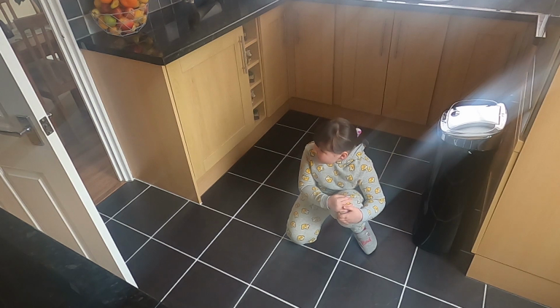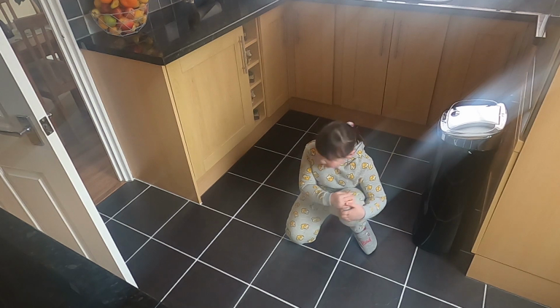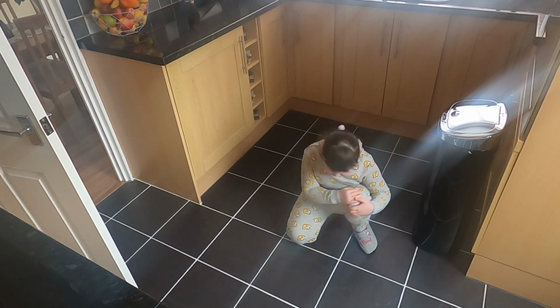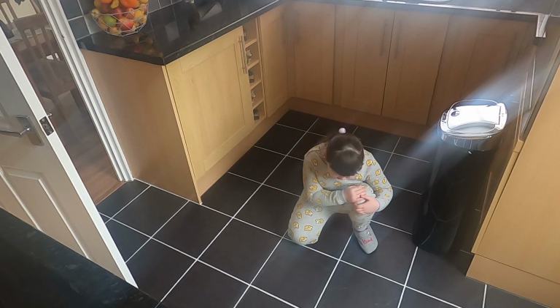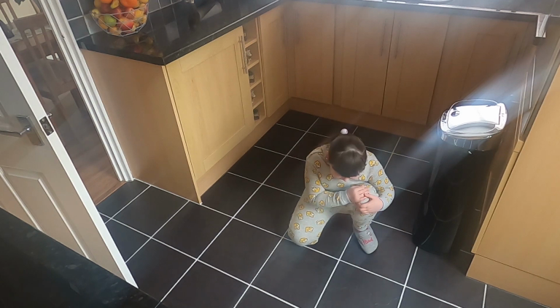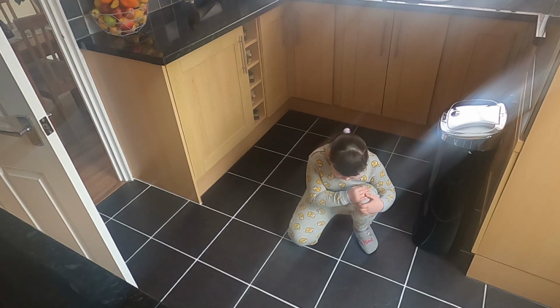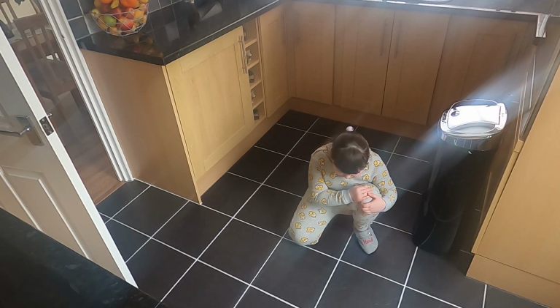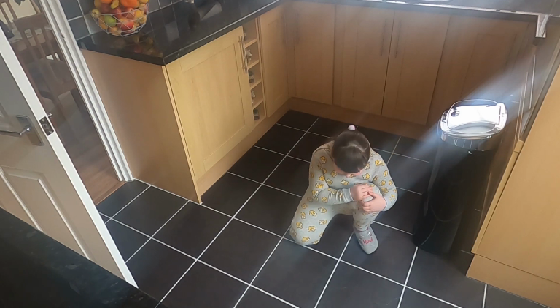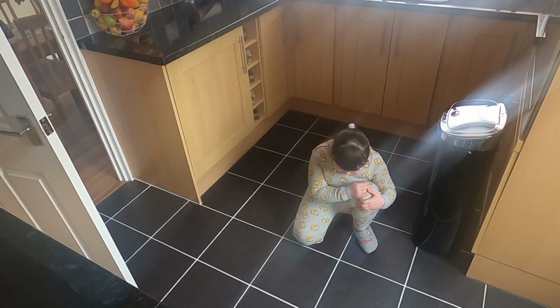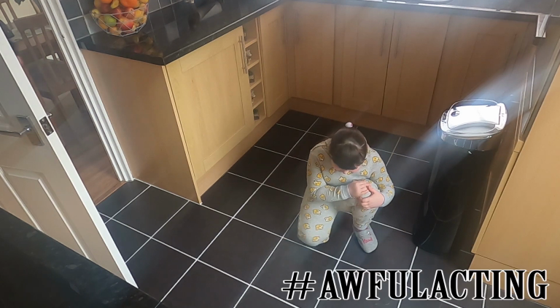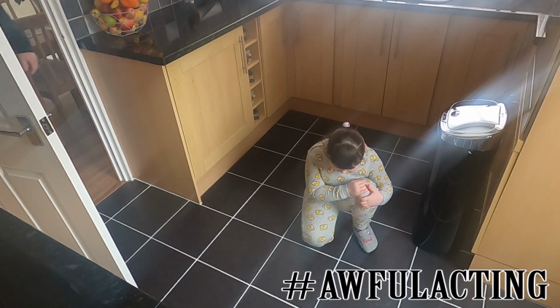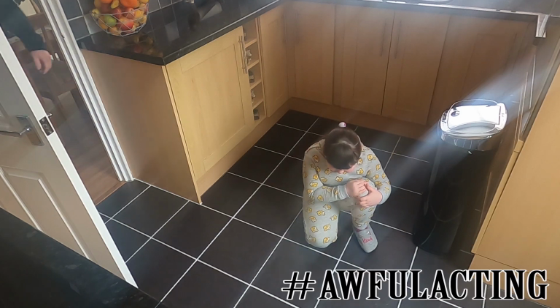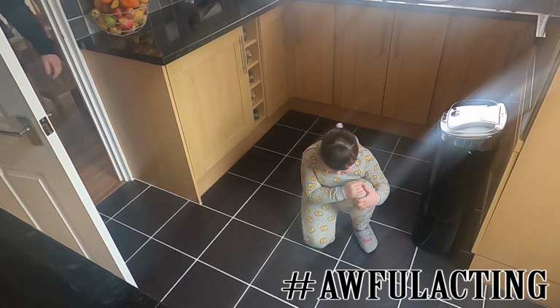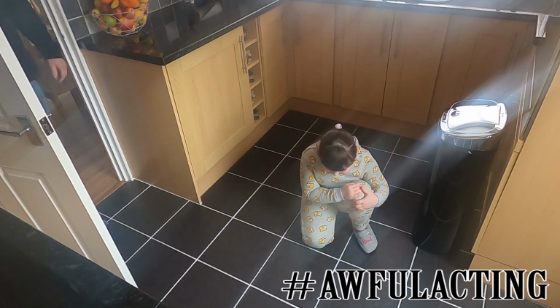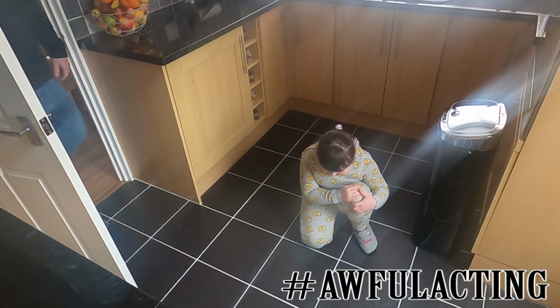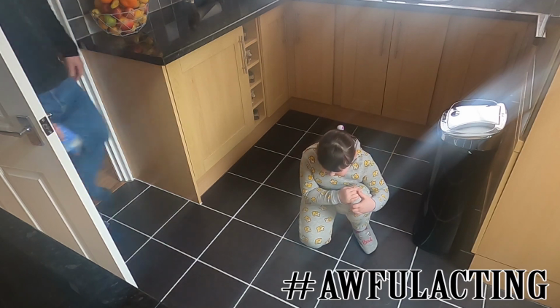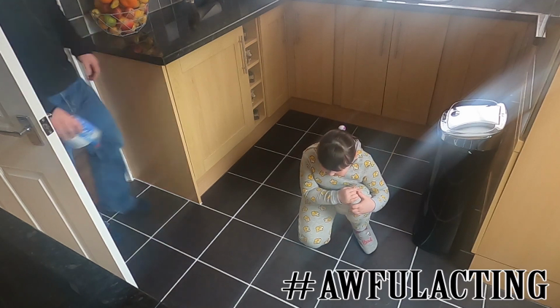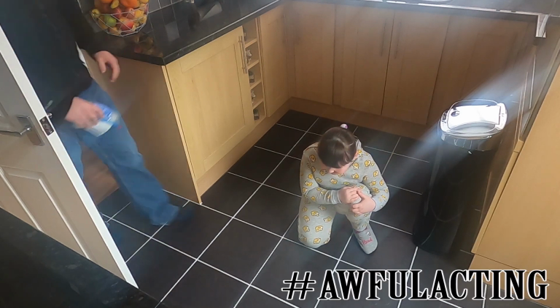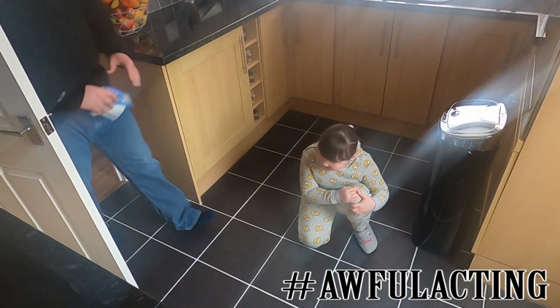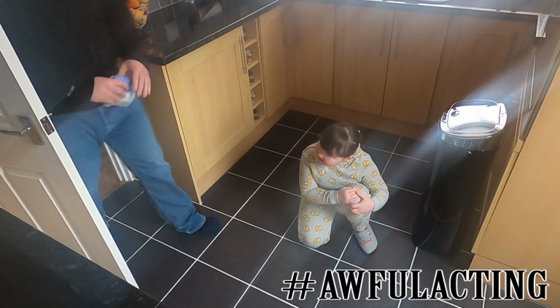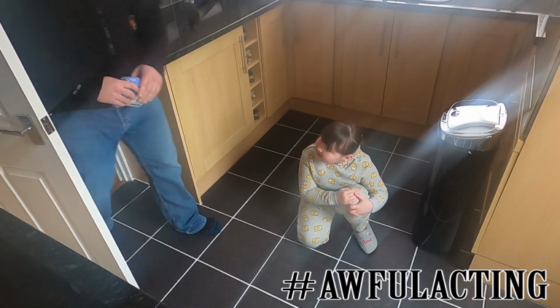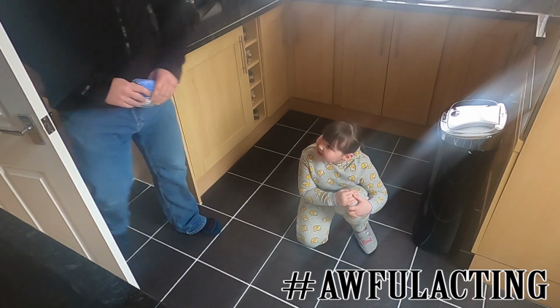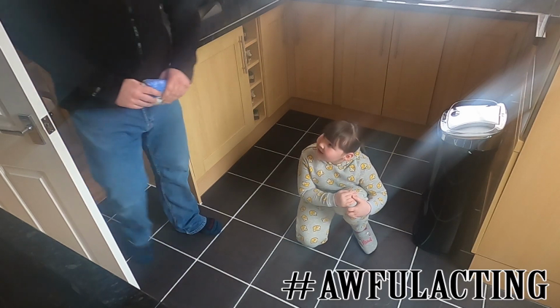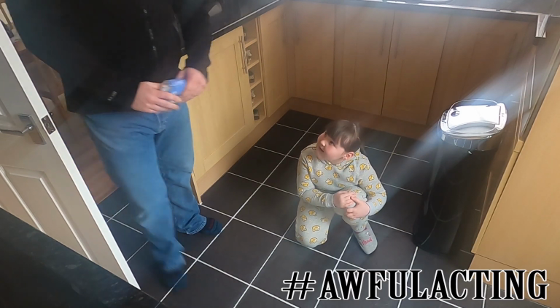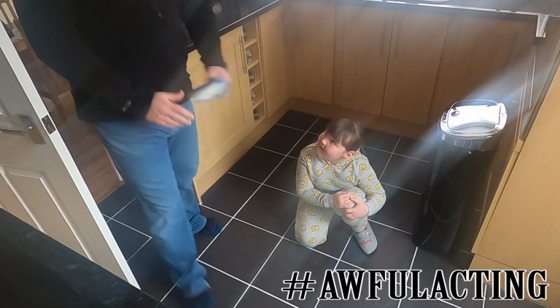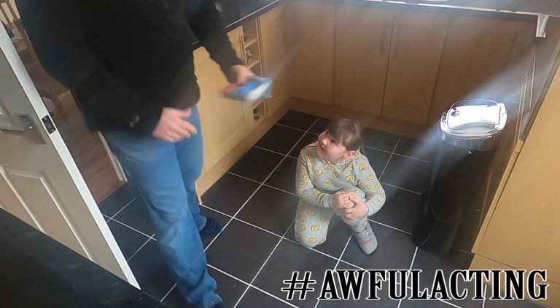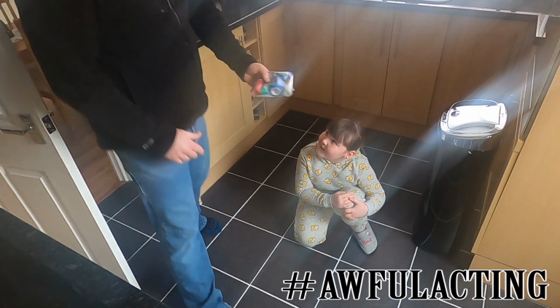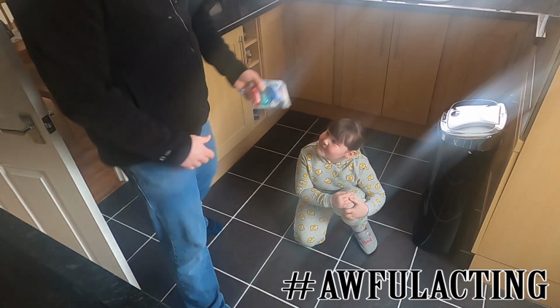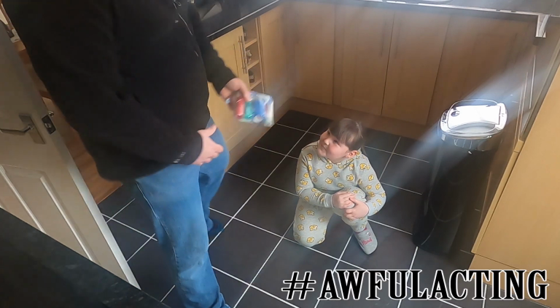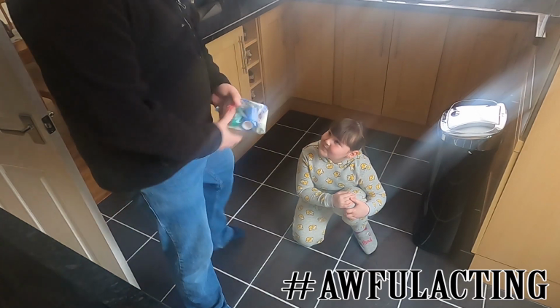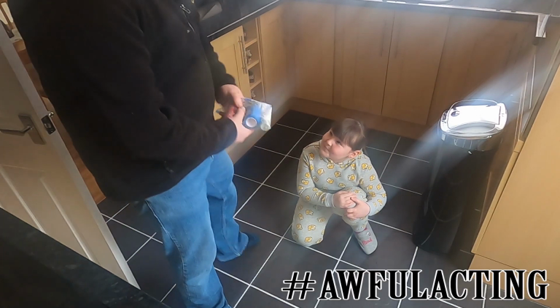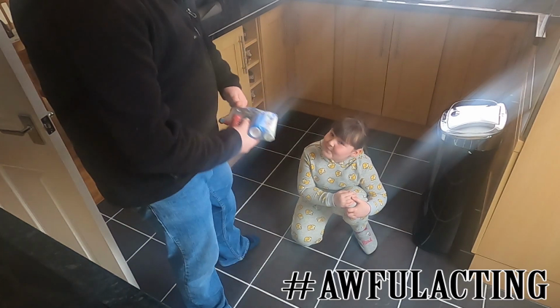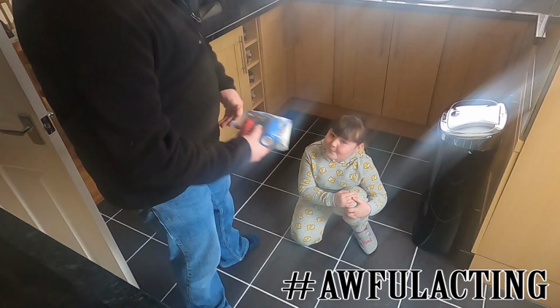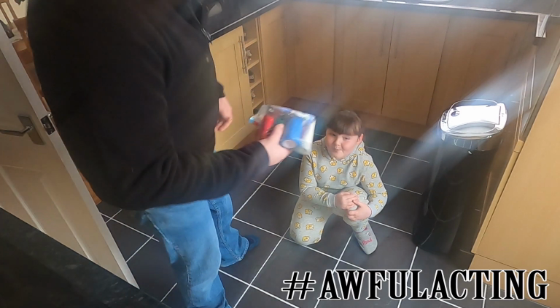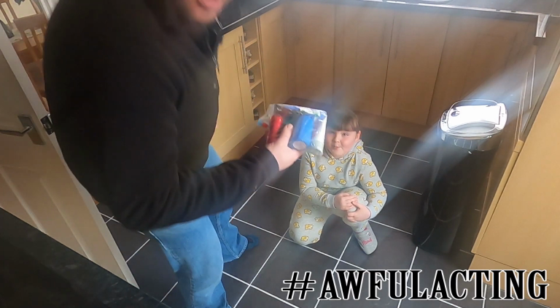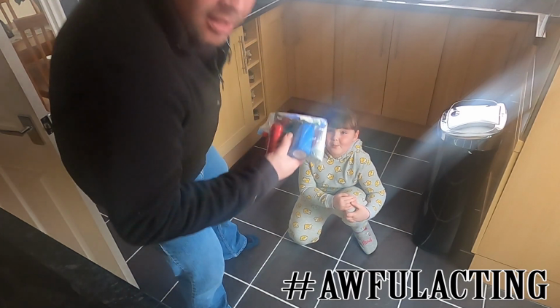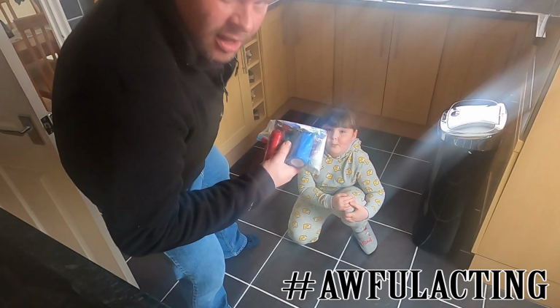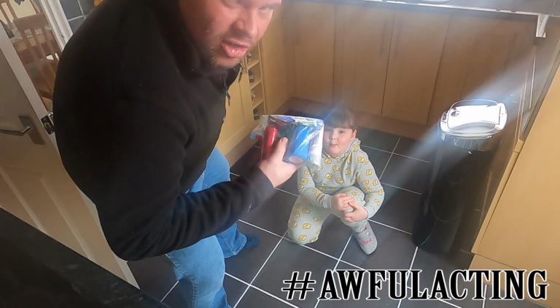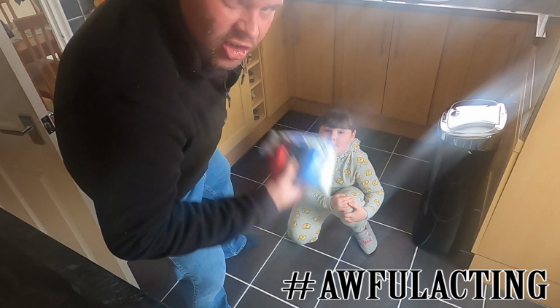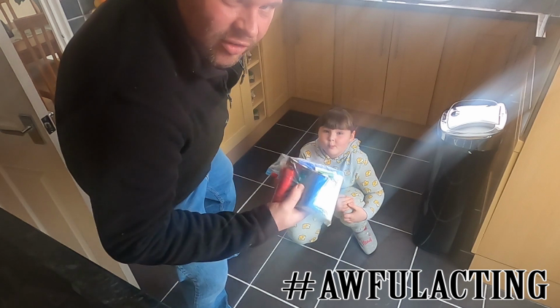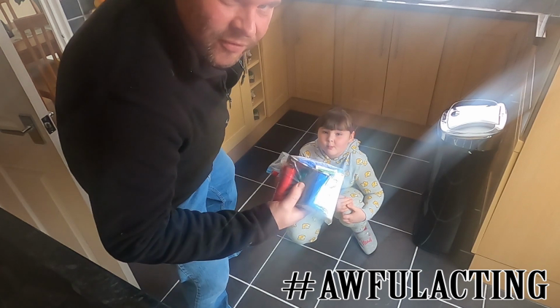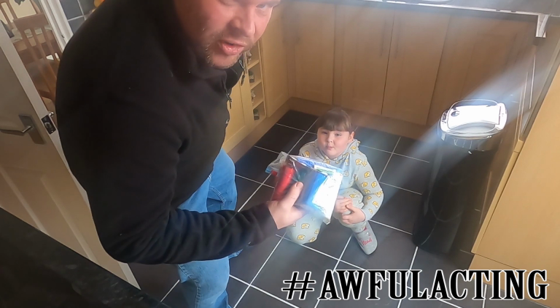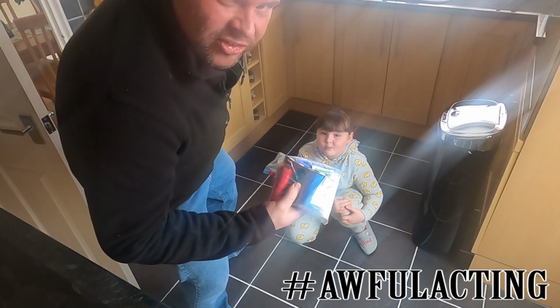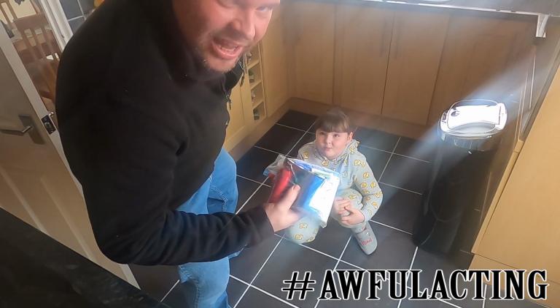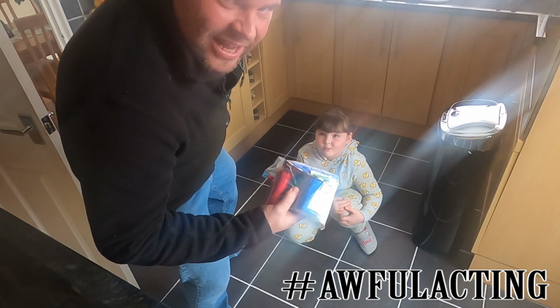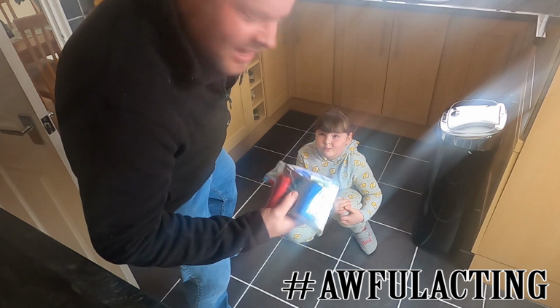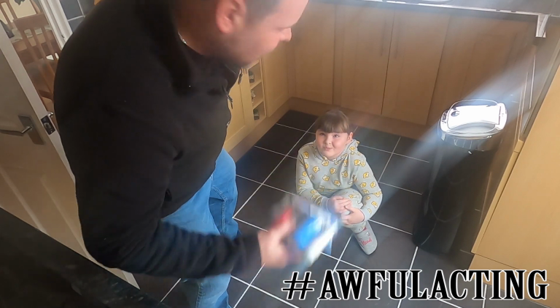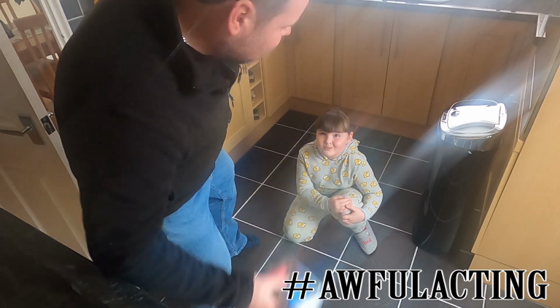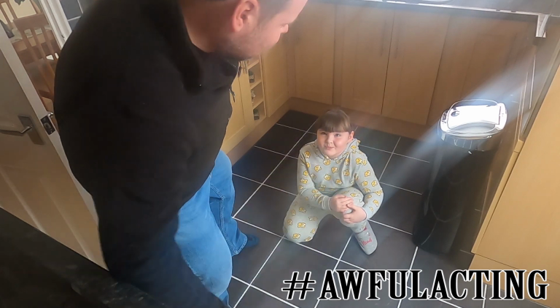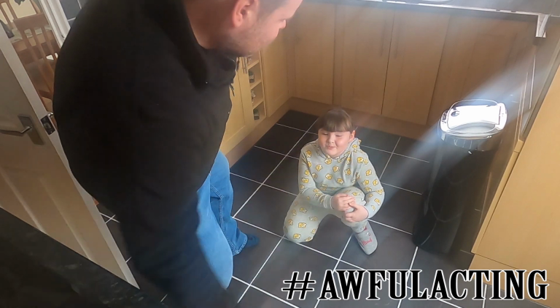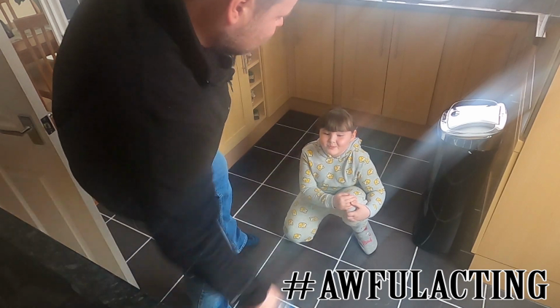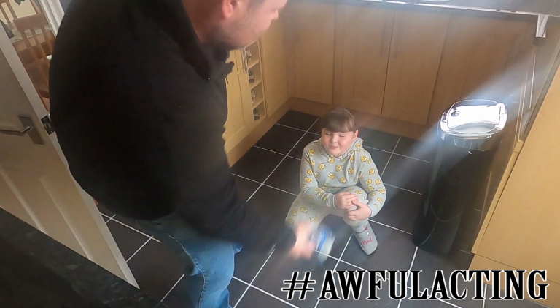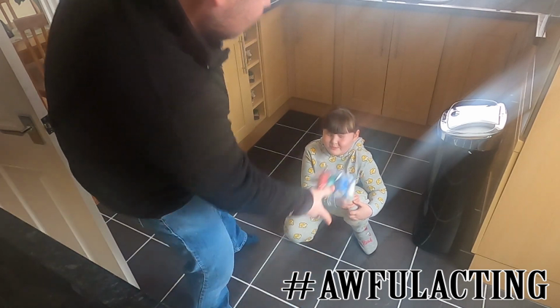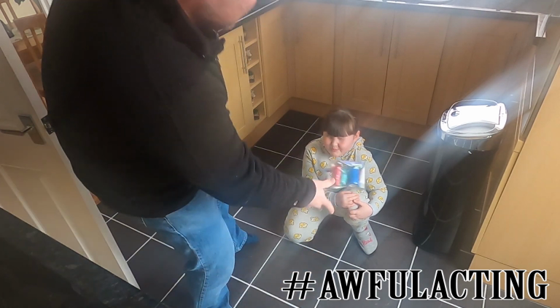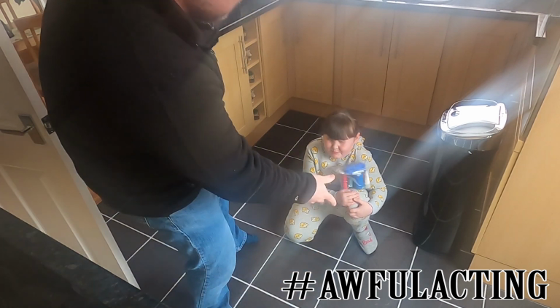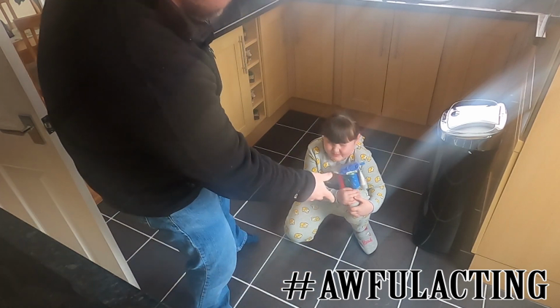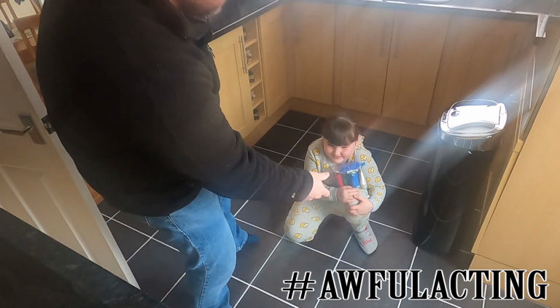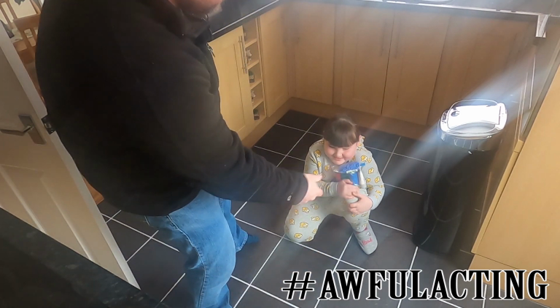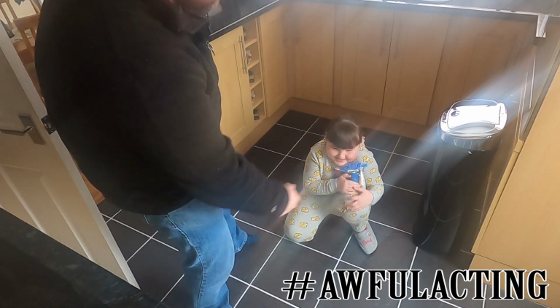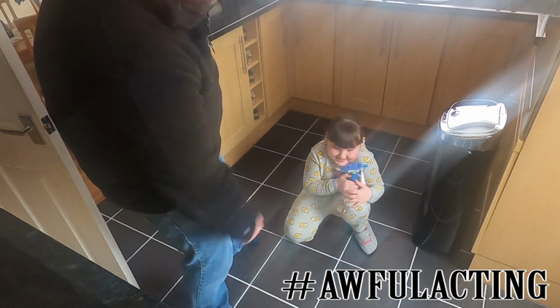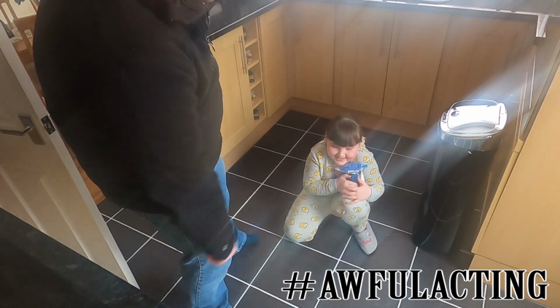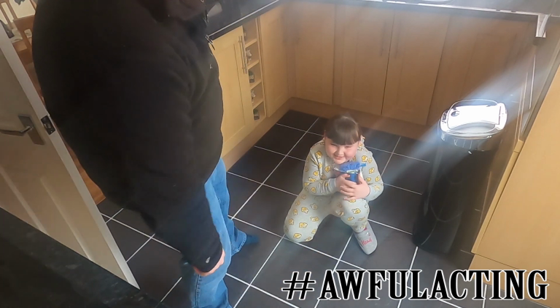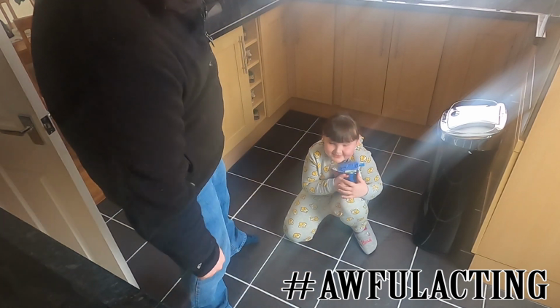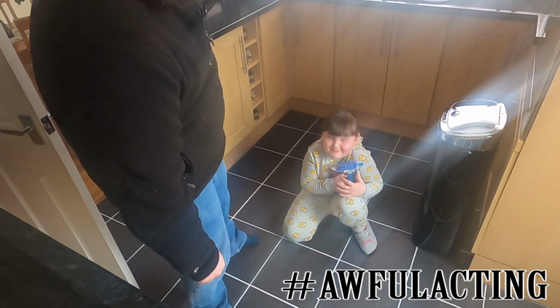Ow, my knee! It's alright, mate. Got the first aid kit. Thank you.